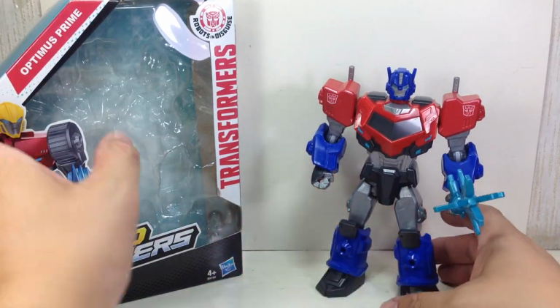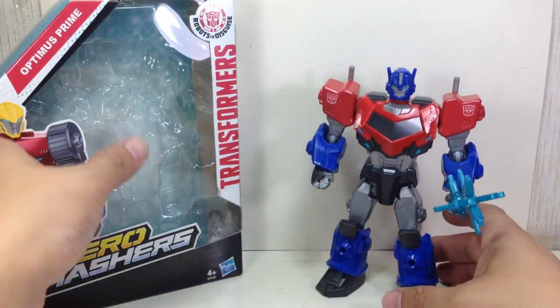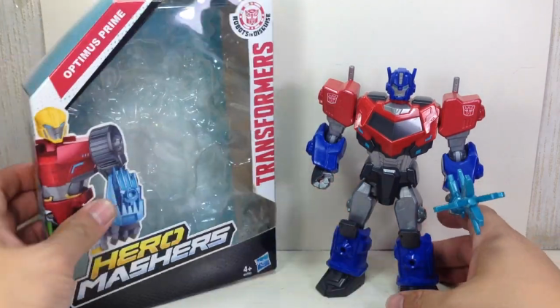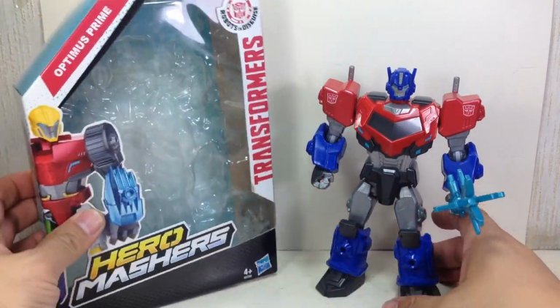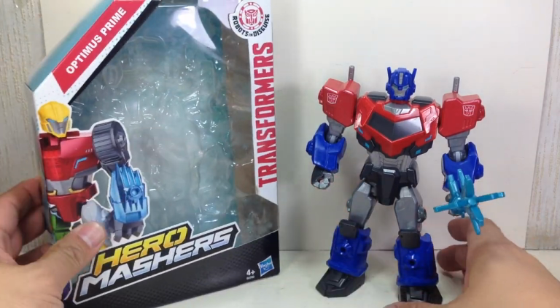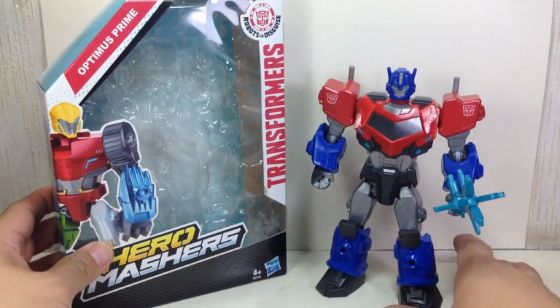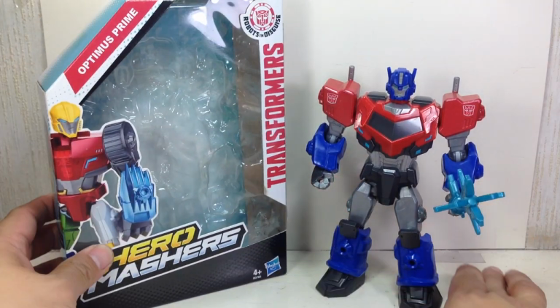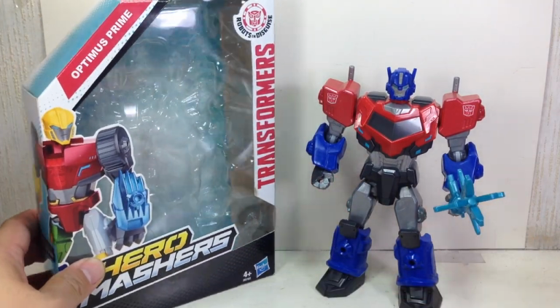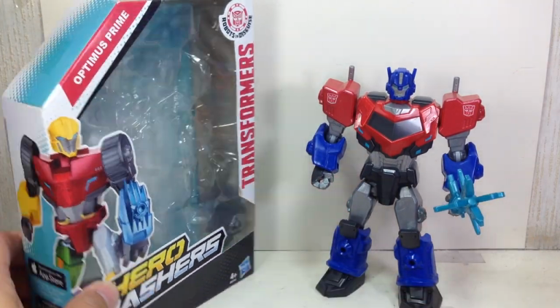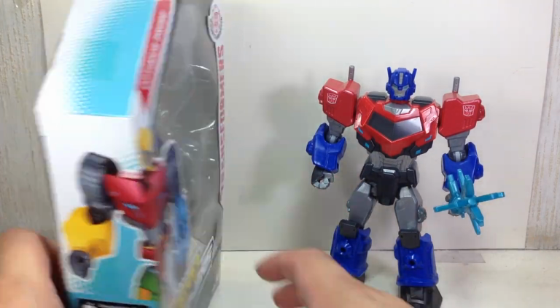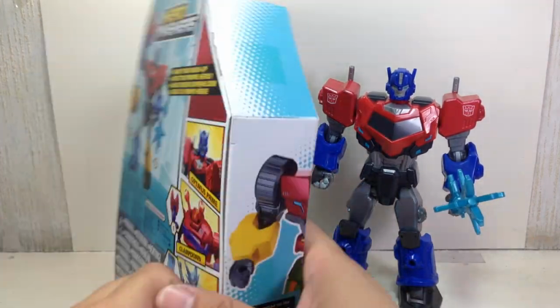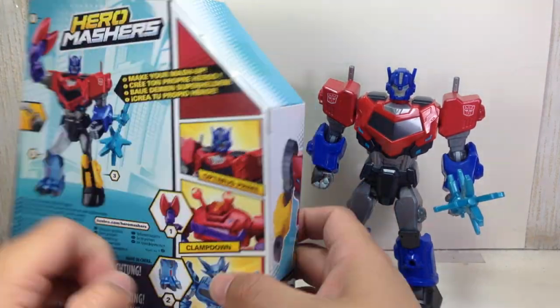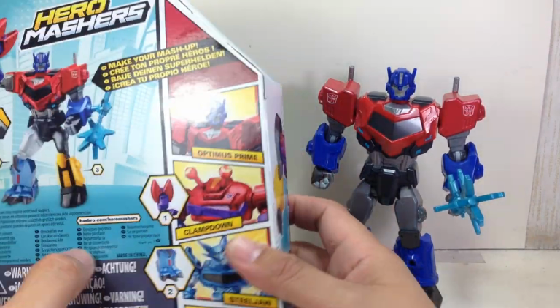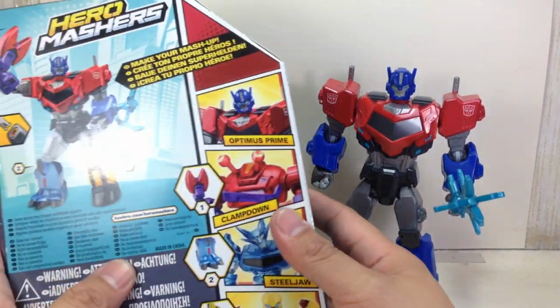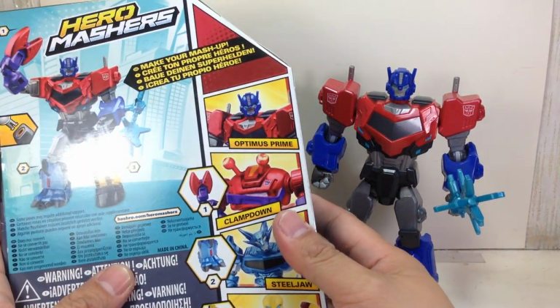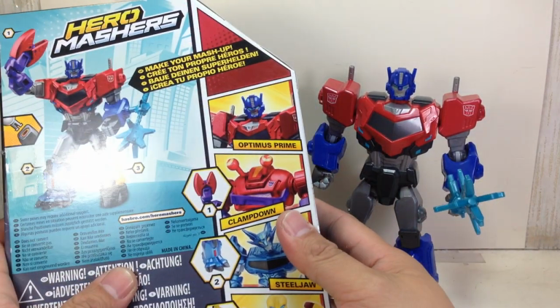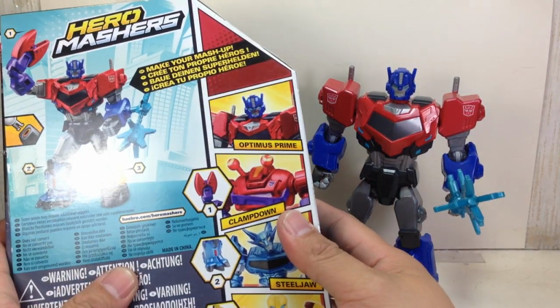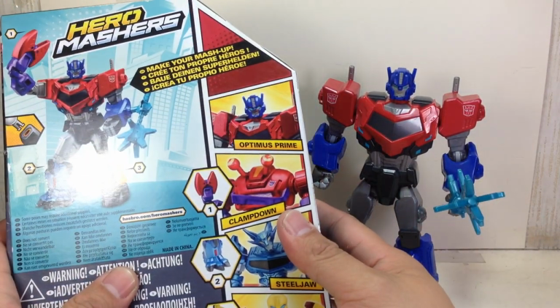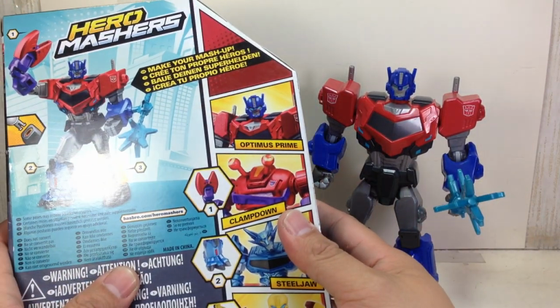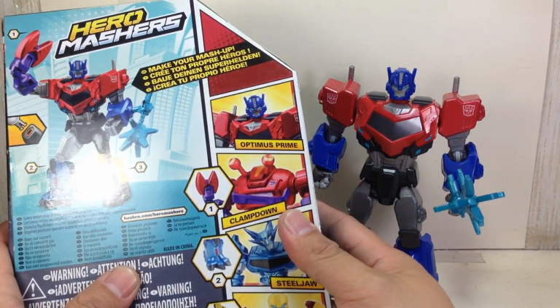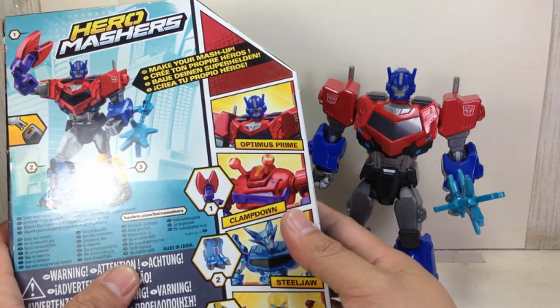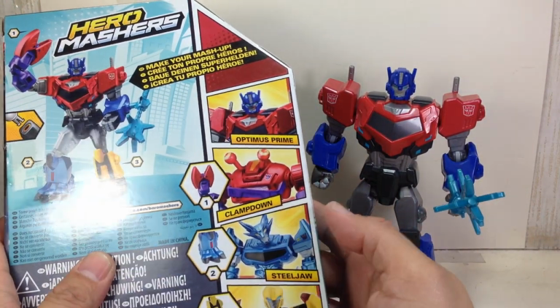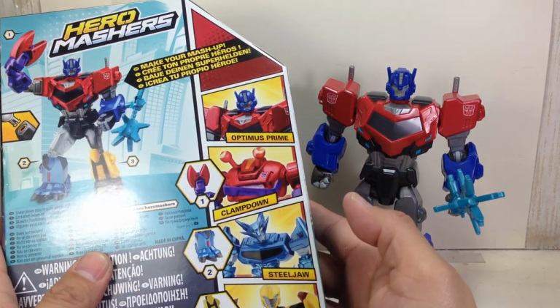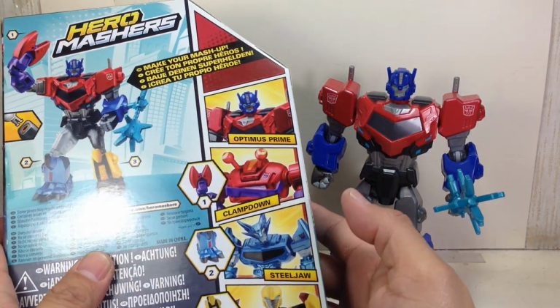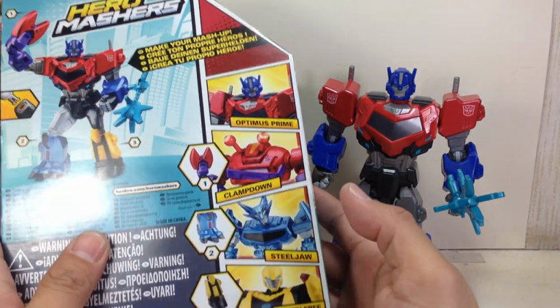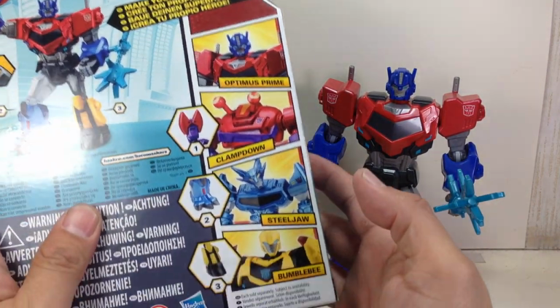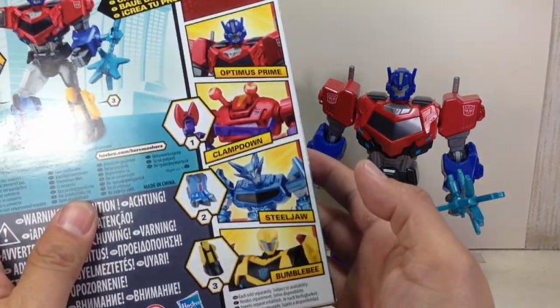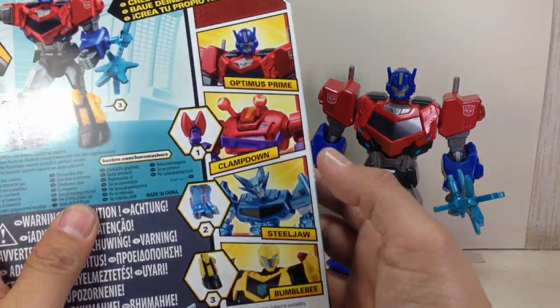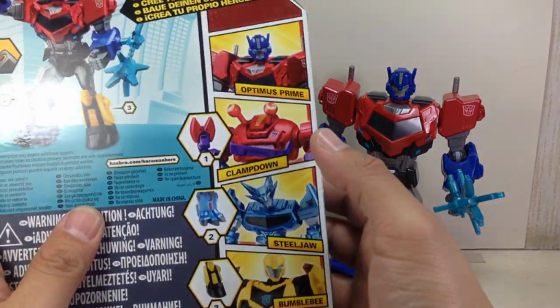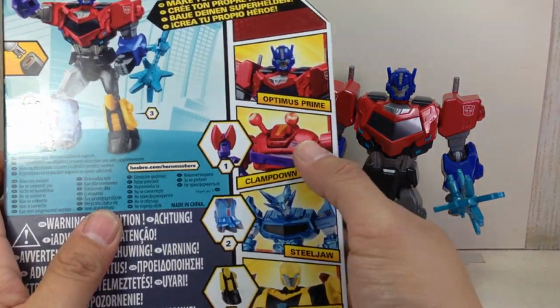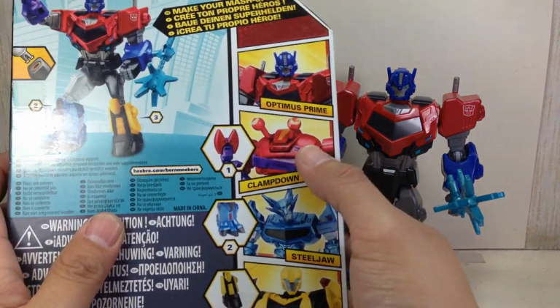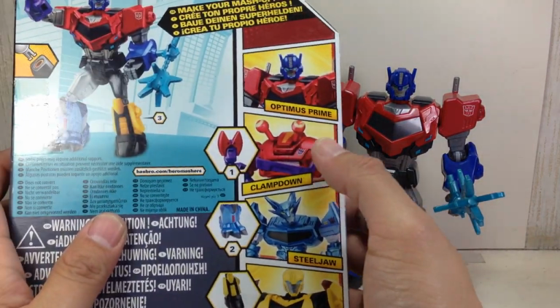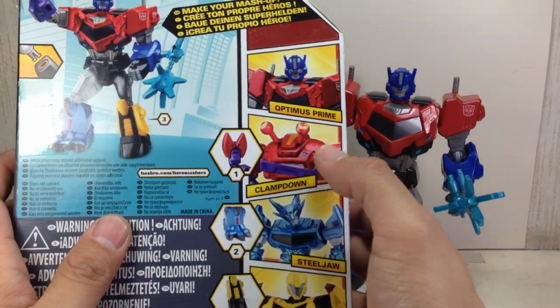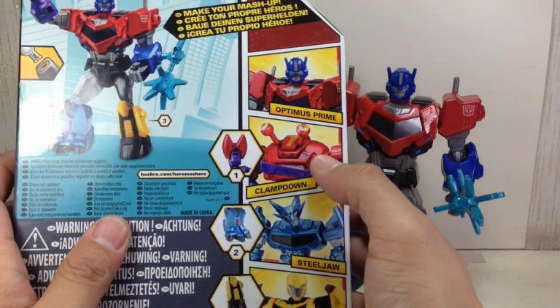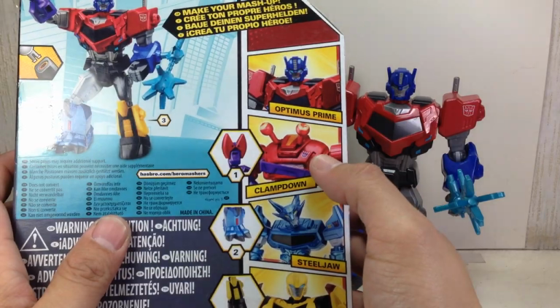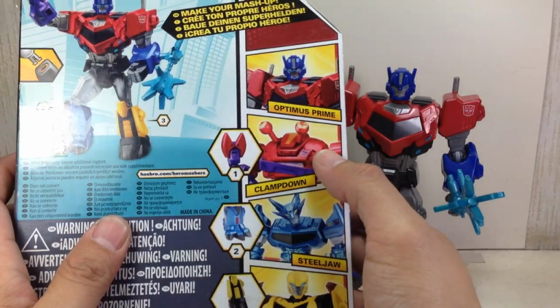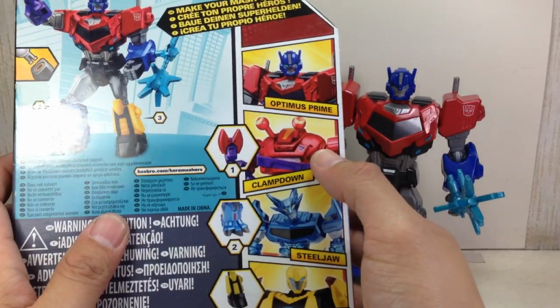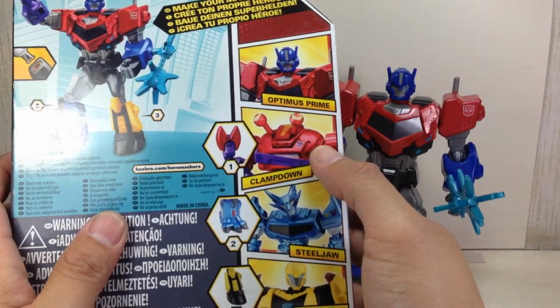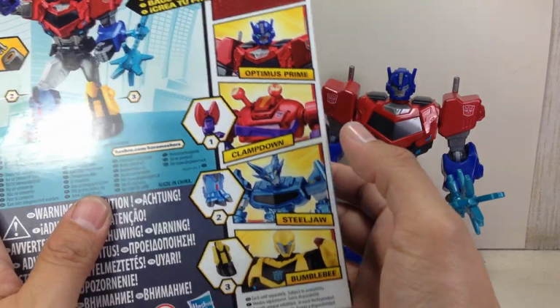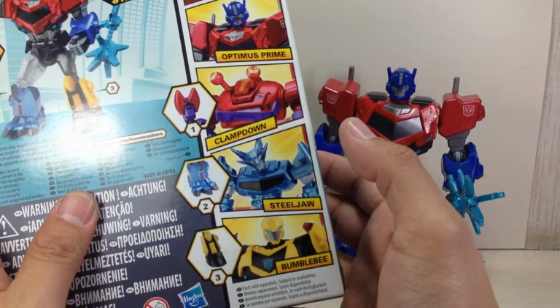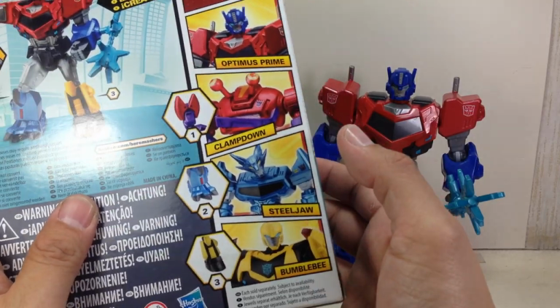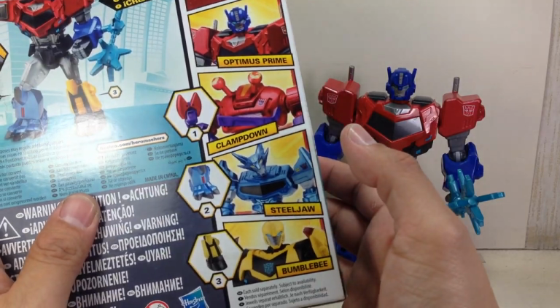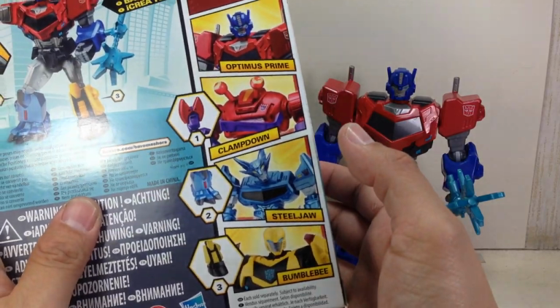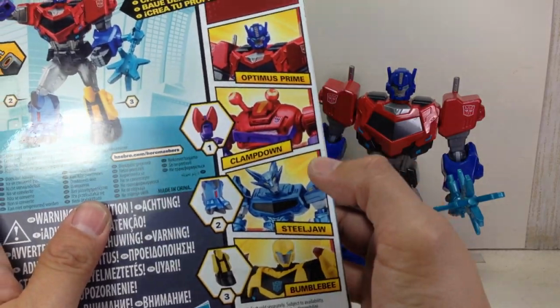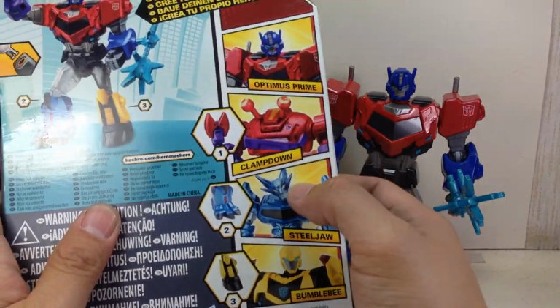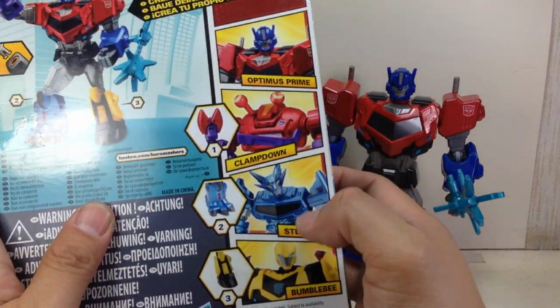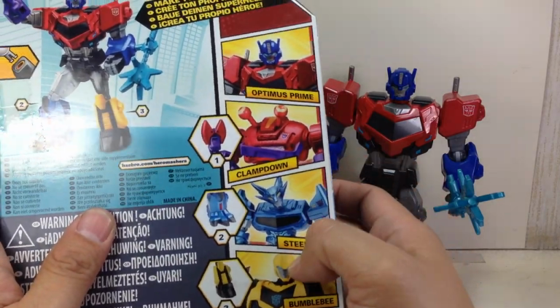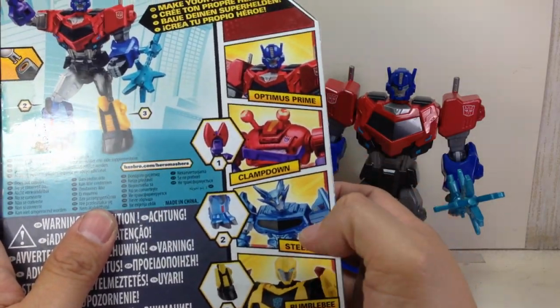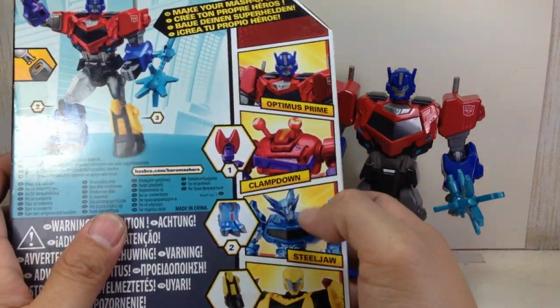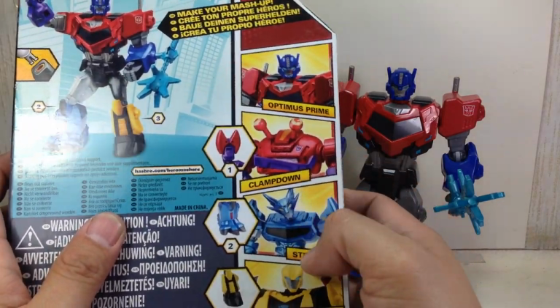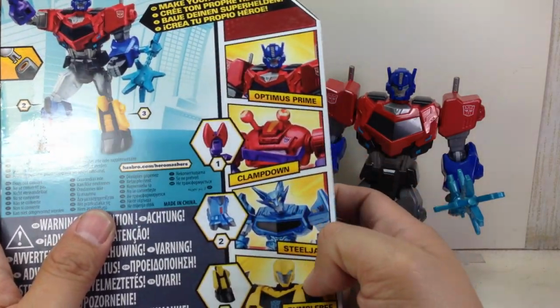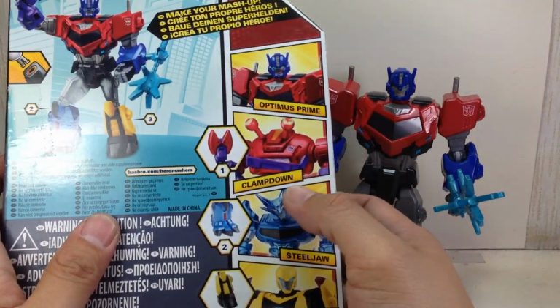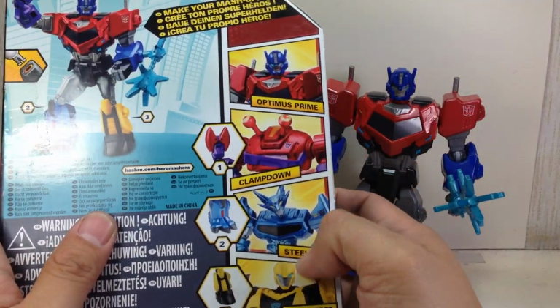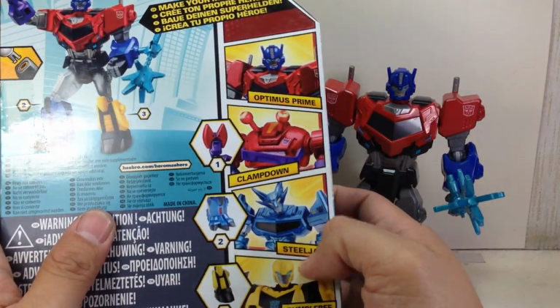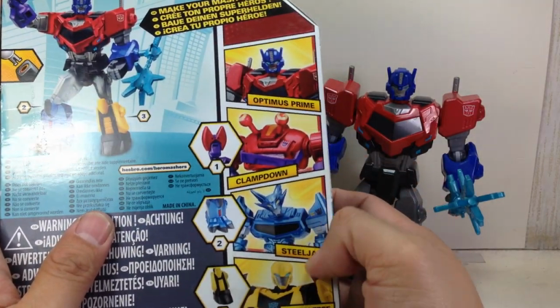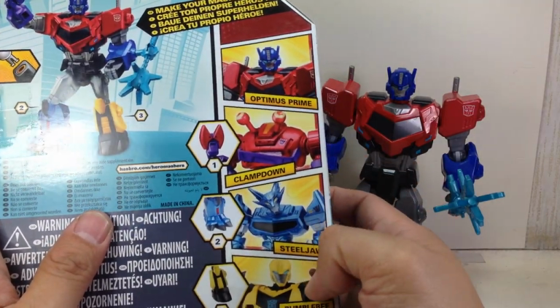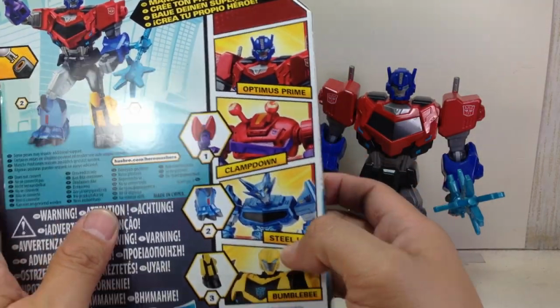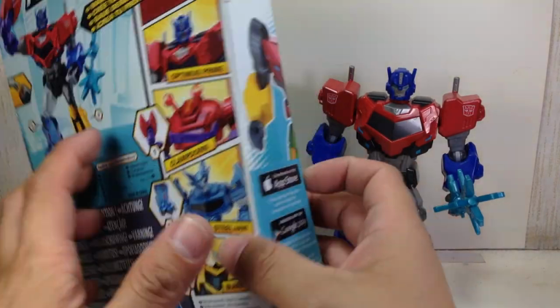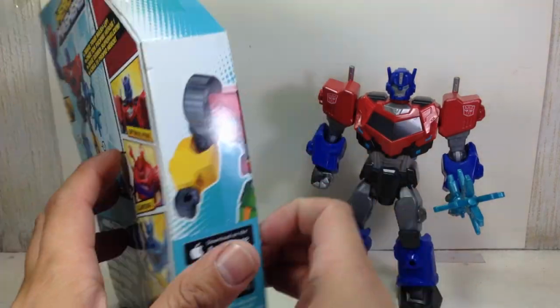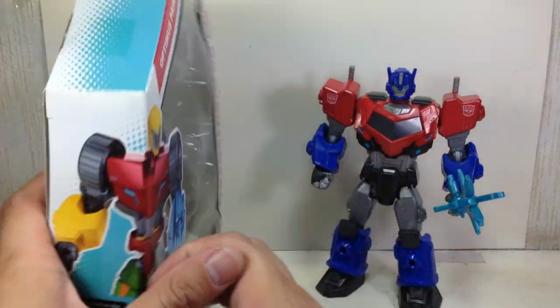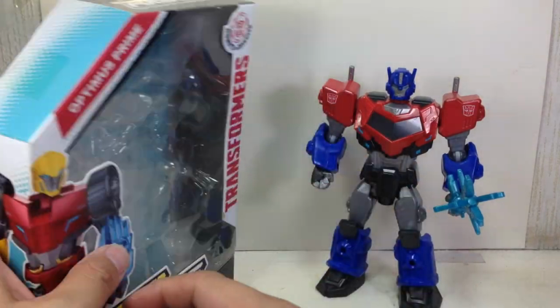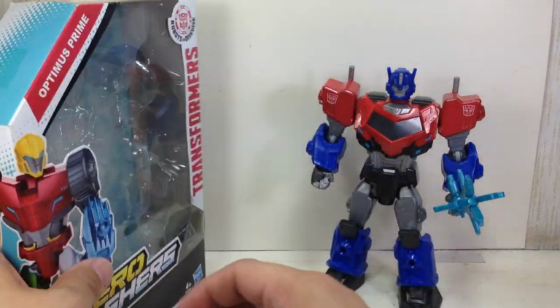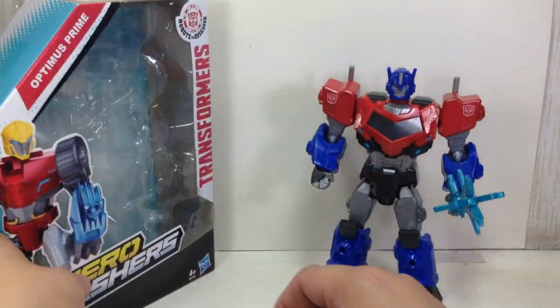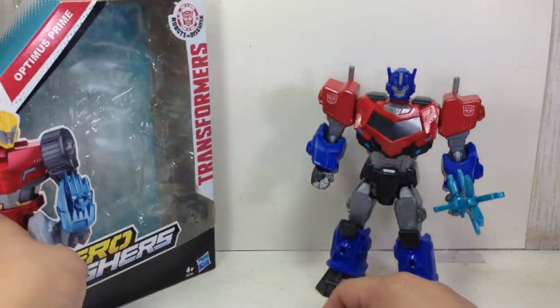Here's the packaging. Clamp-down is short-packed as well. You got a ton of these other guys.